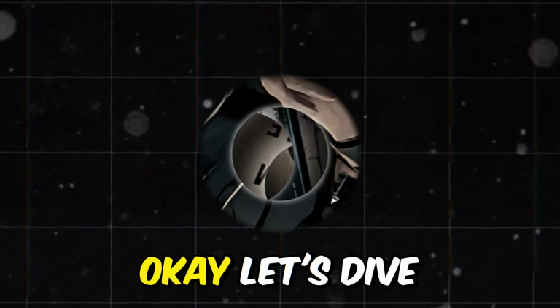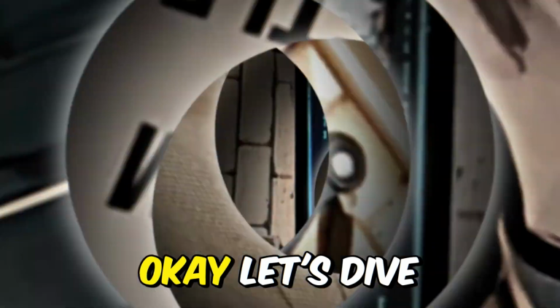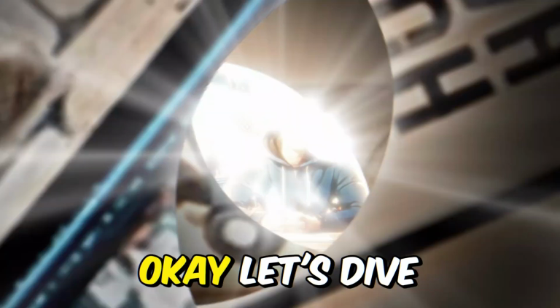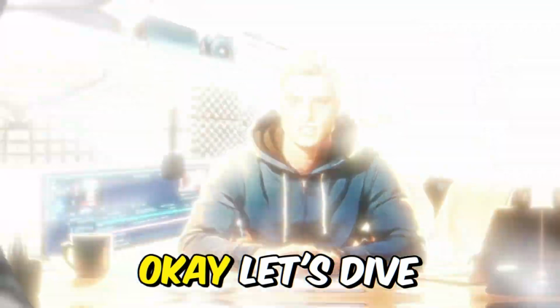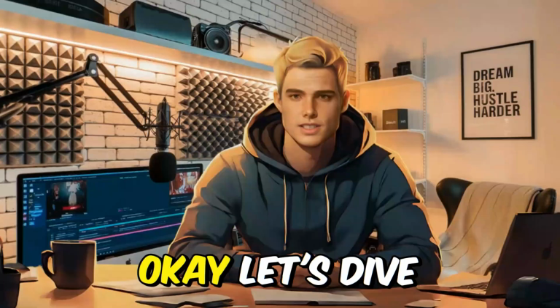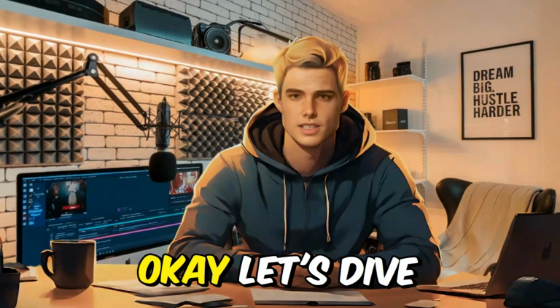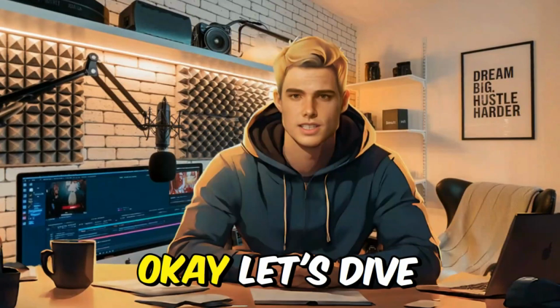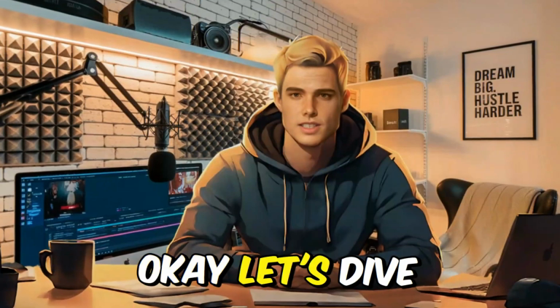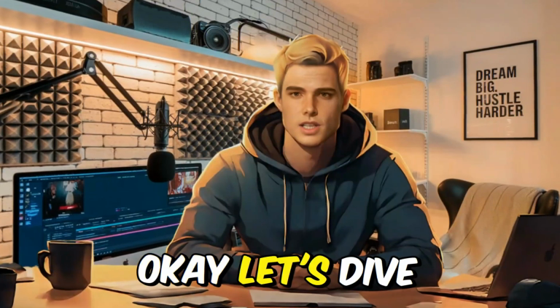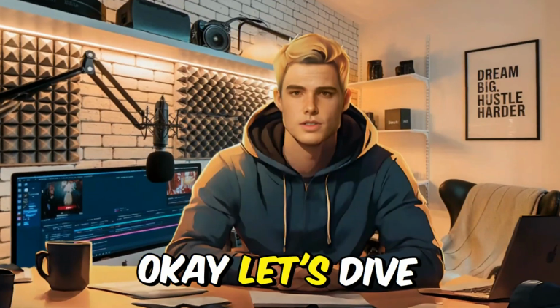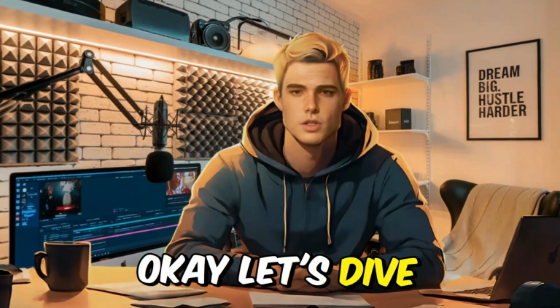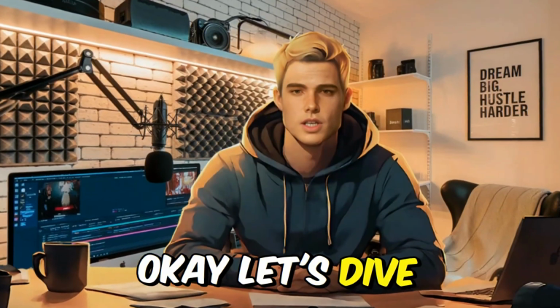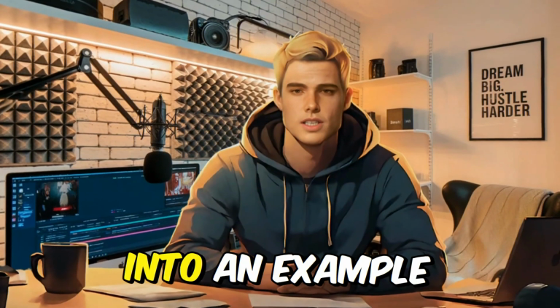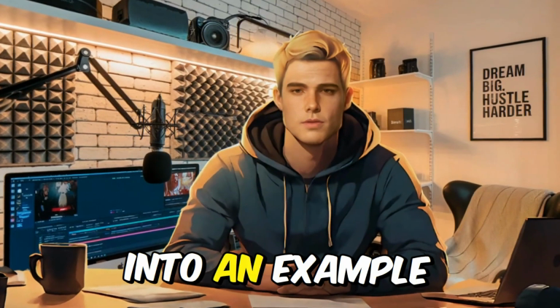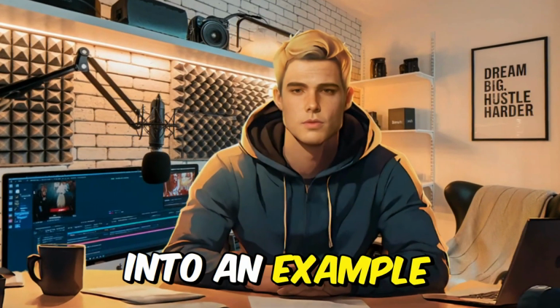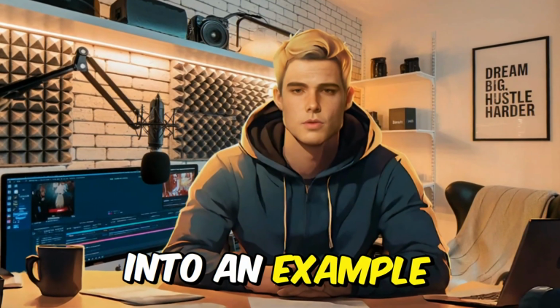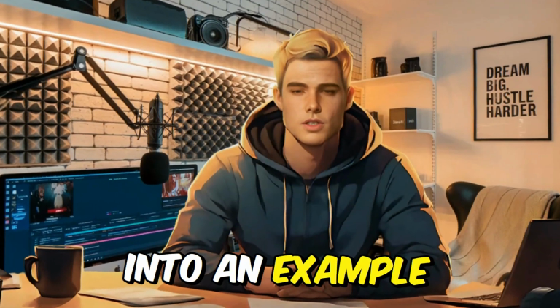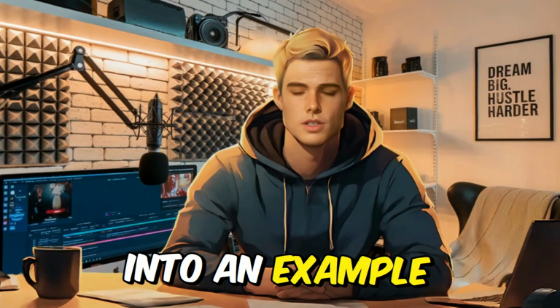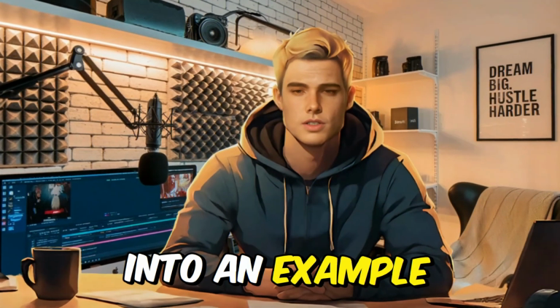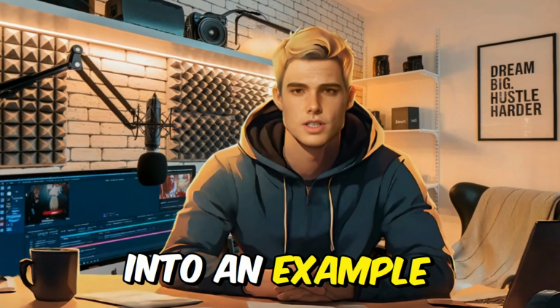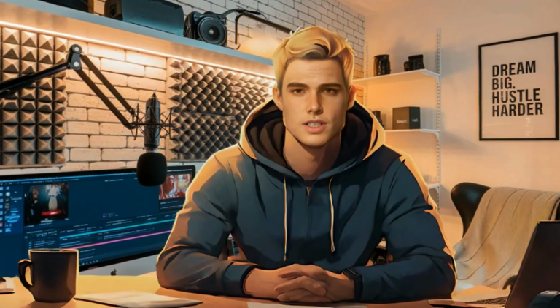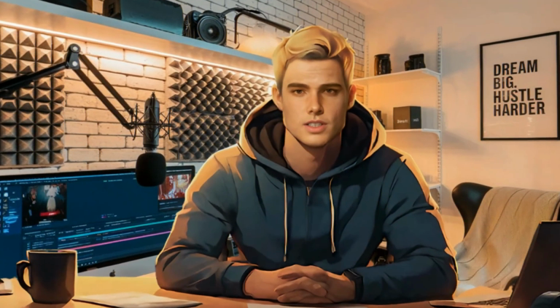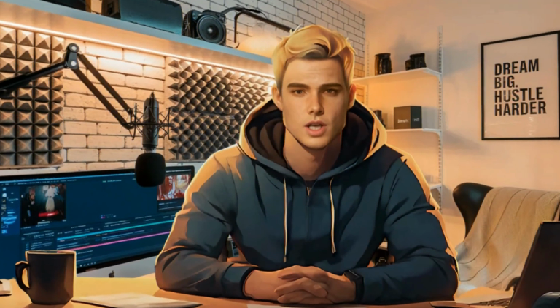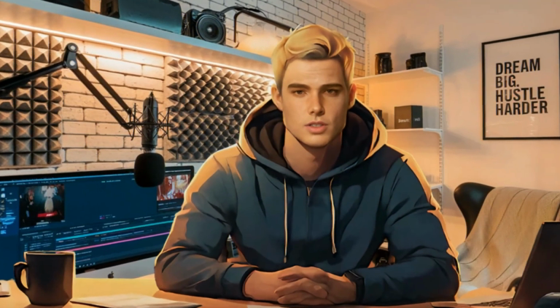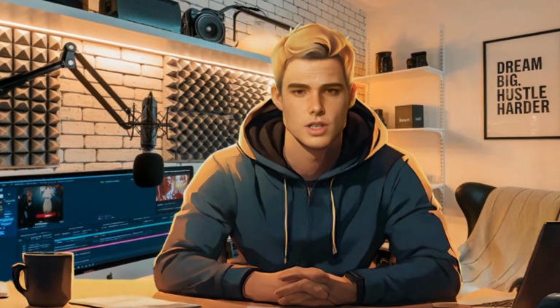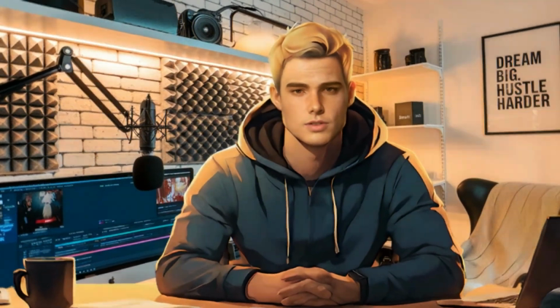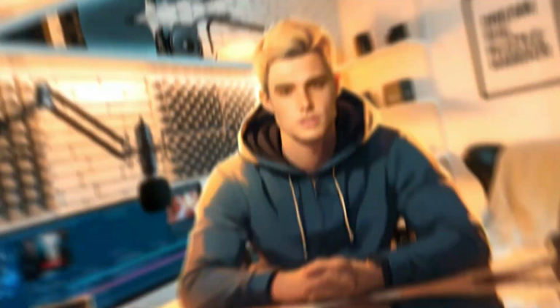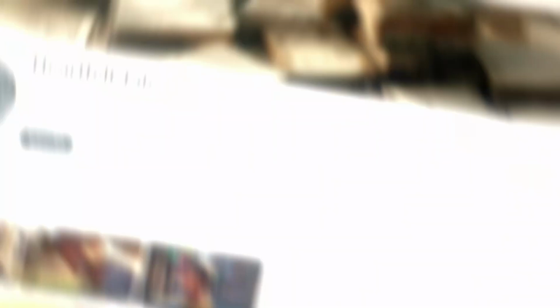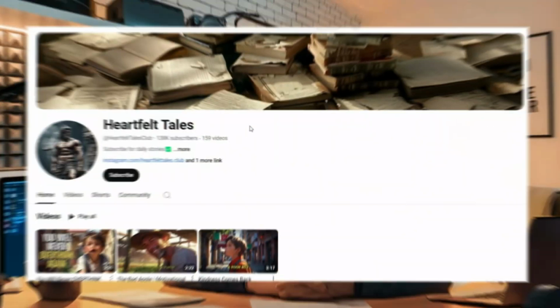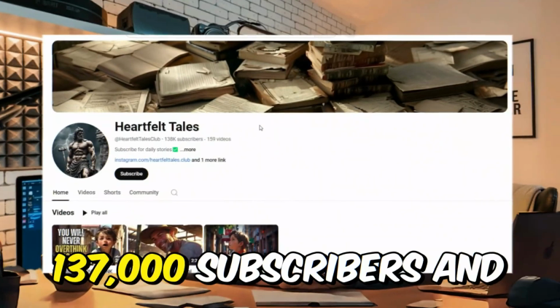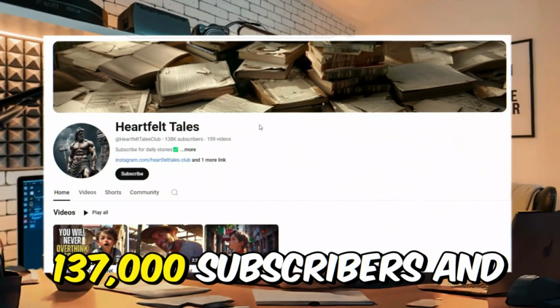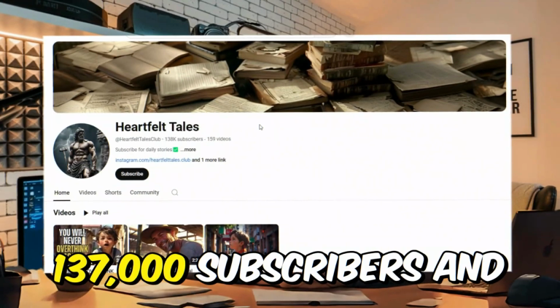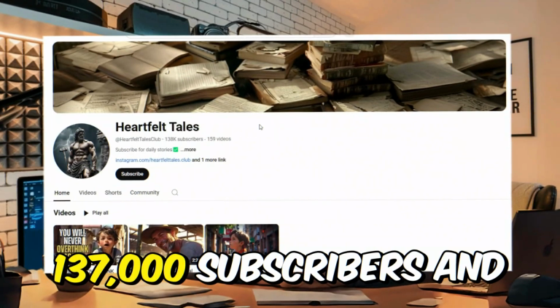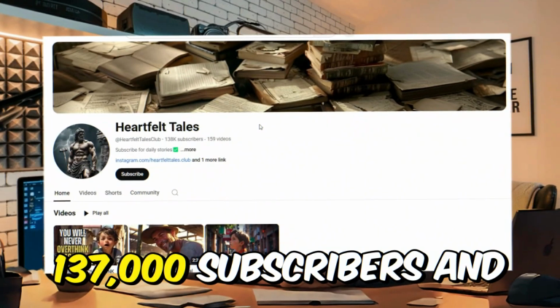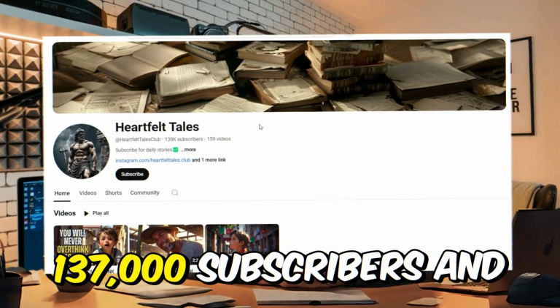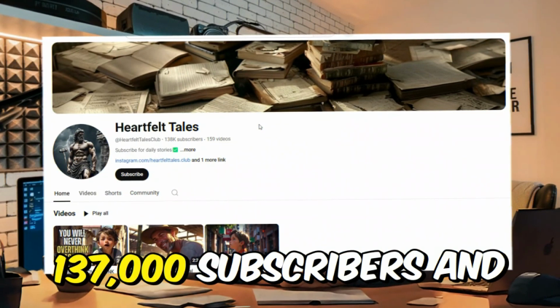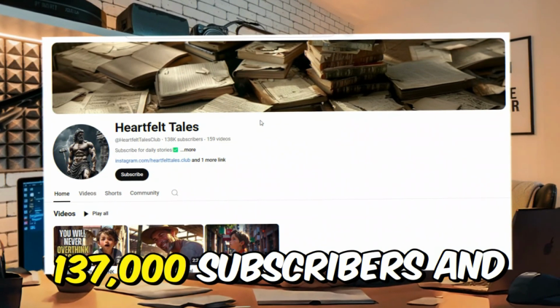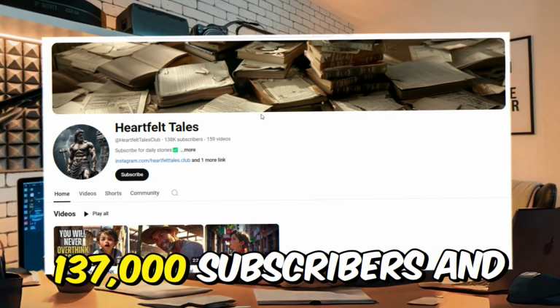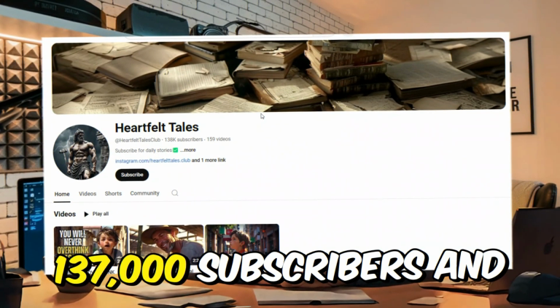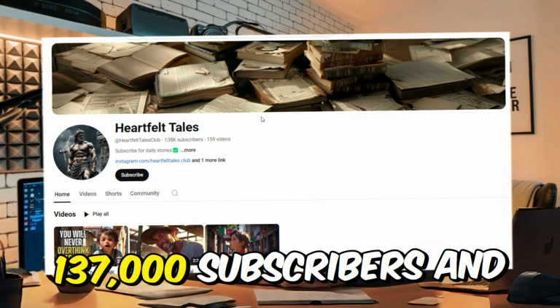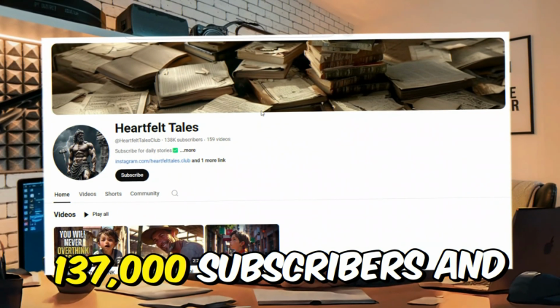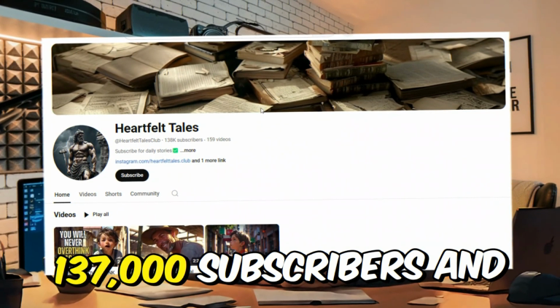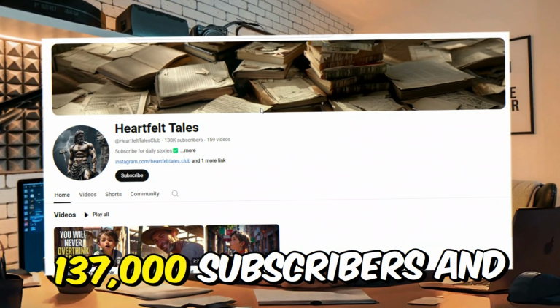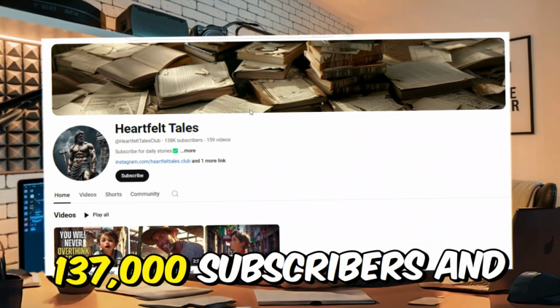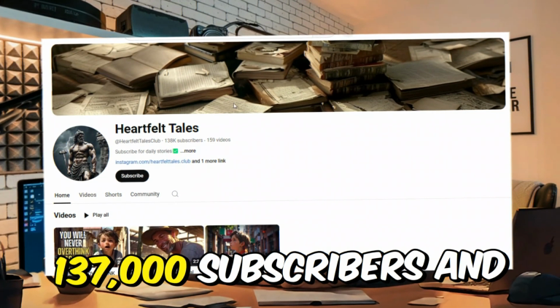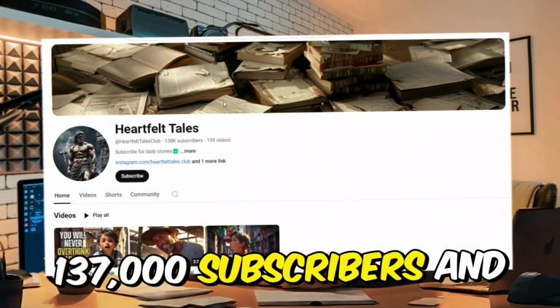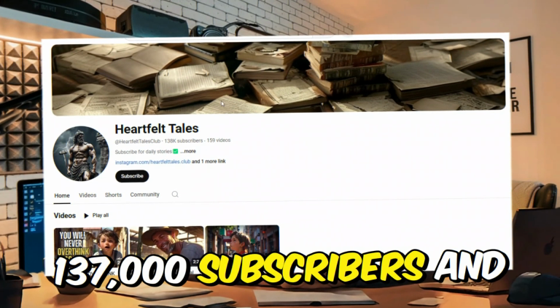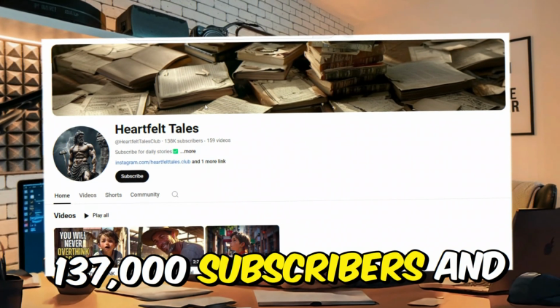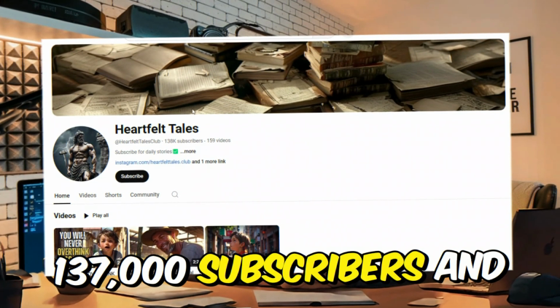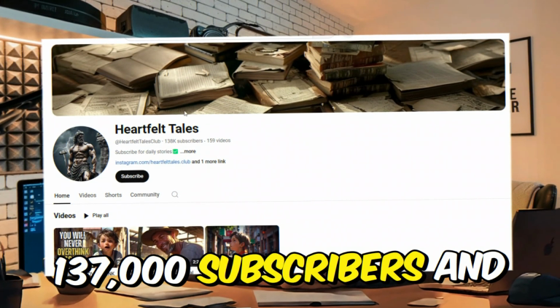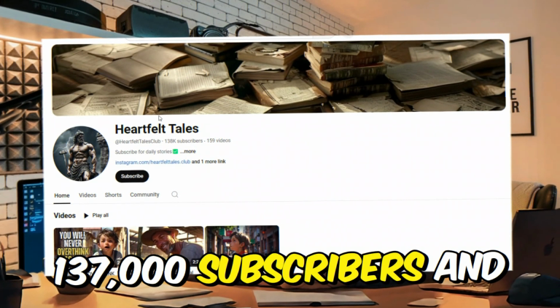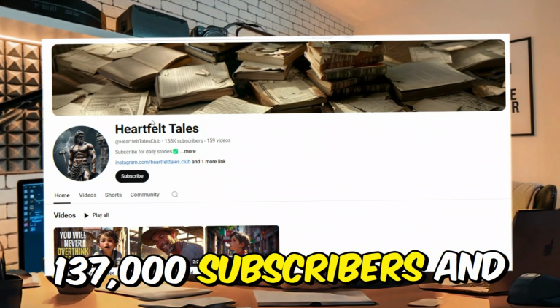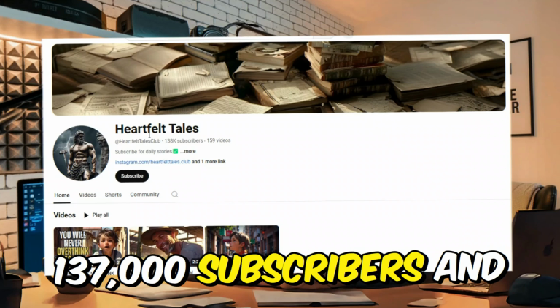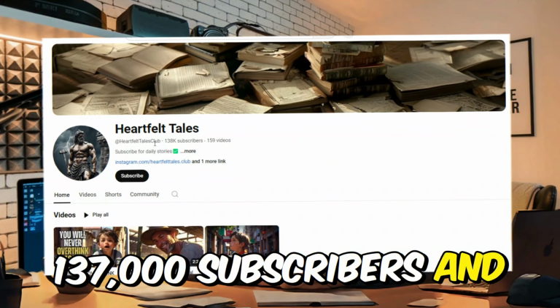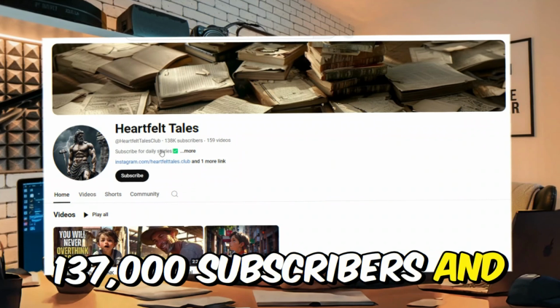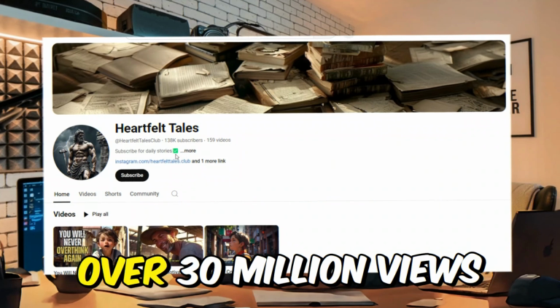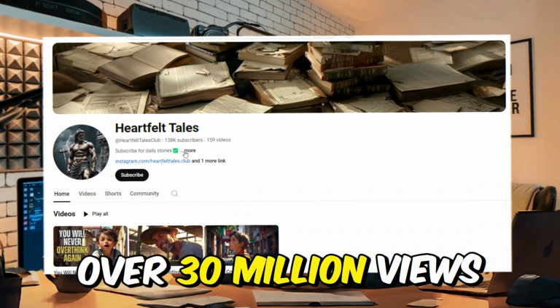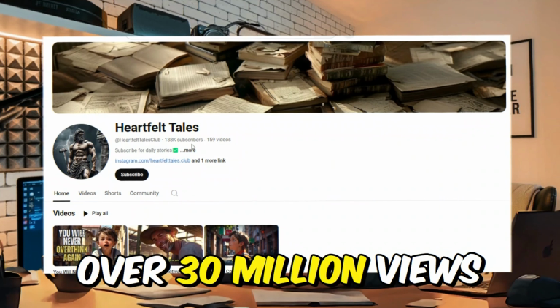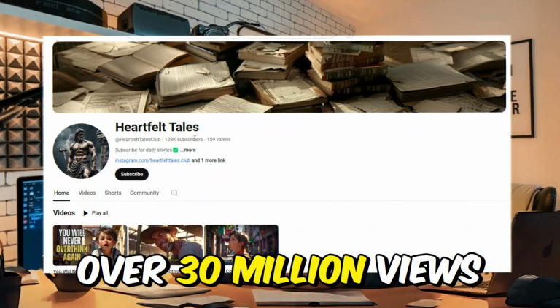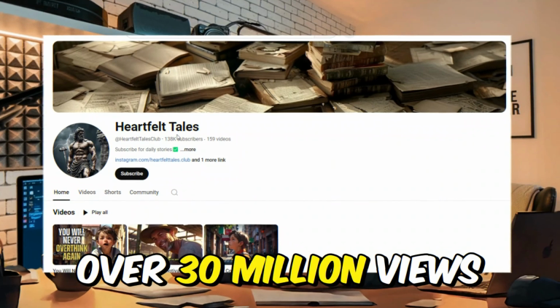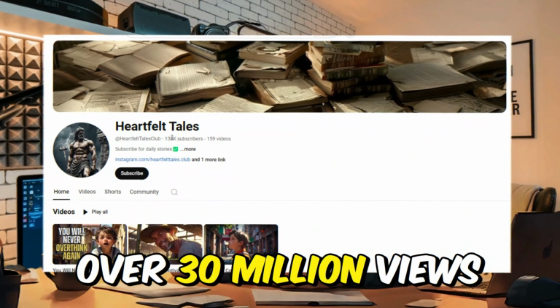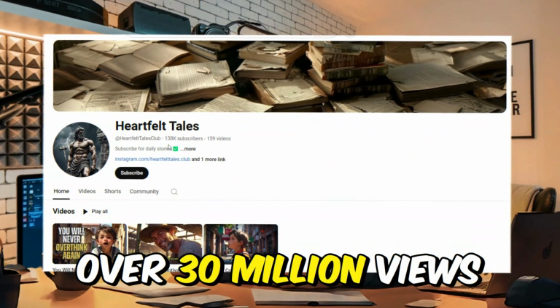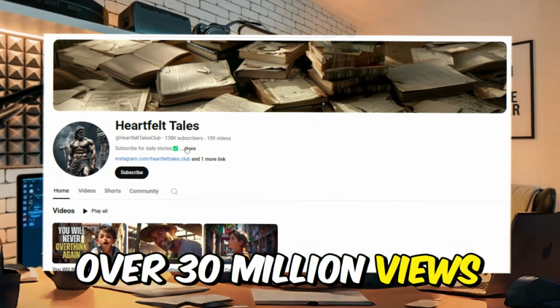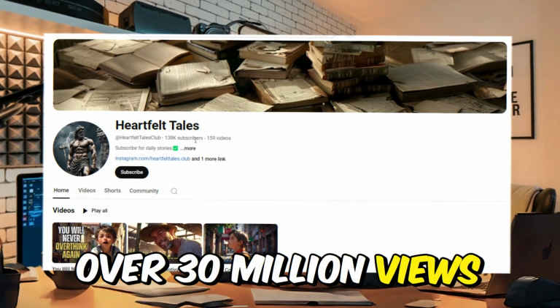Okay, let's dive into an example. Check this channel out — 137,000 subscribers and over 30 million views. Yes, million. Wow, that is lots of views.